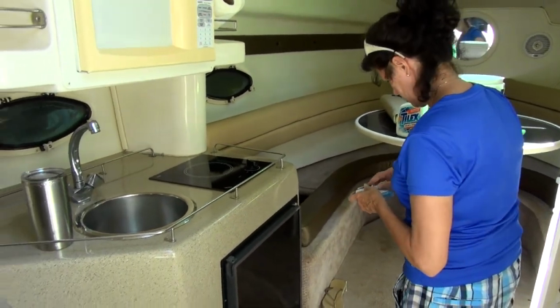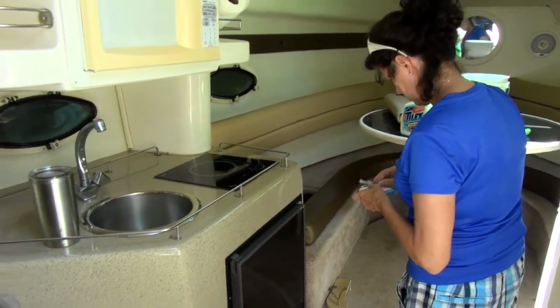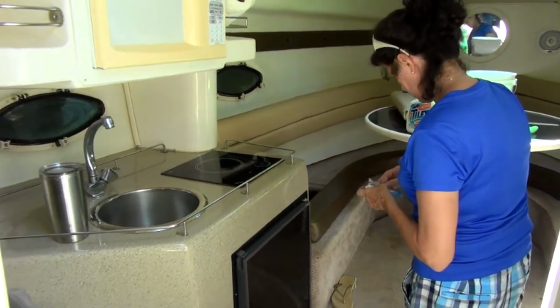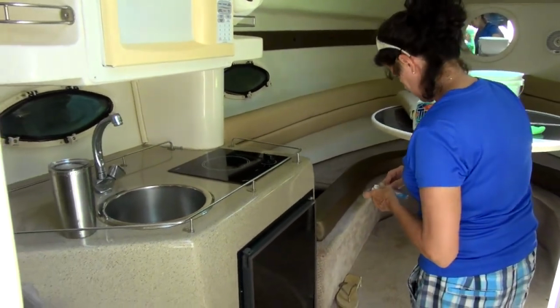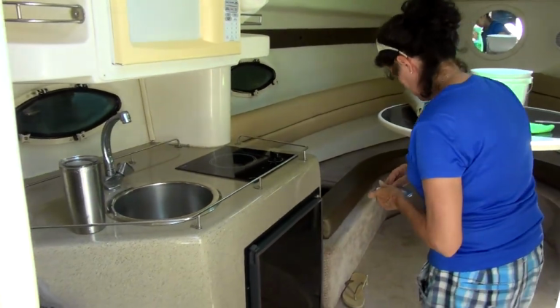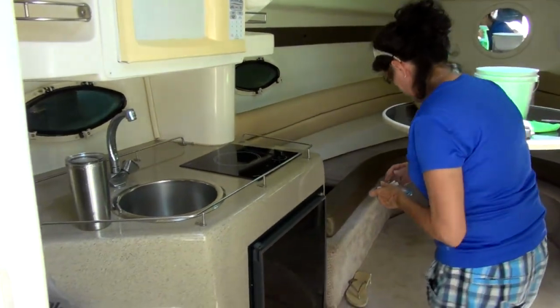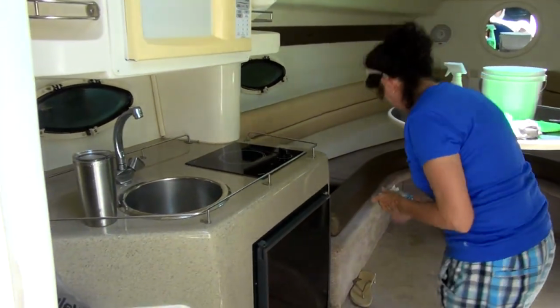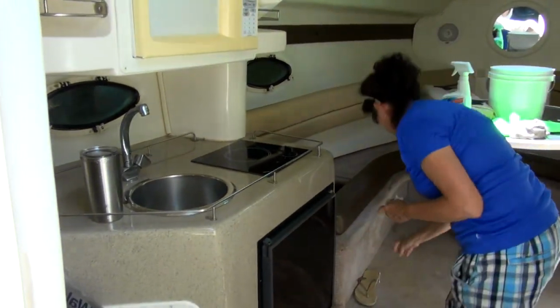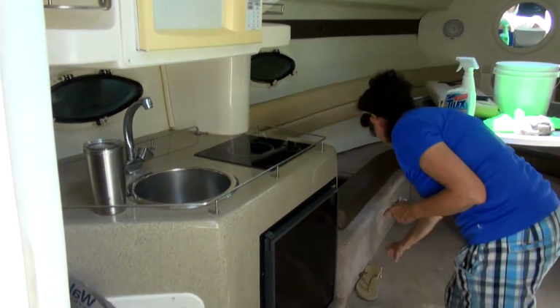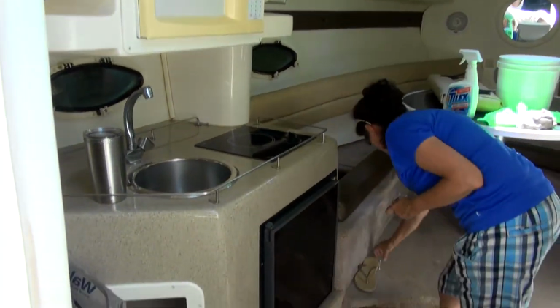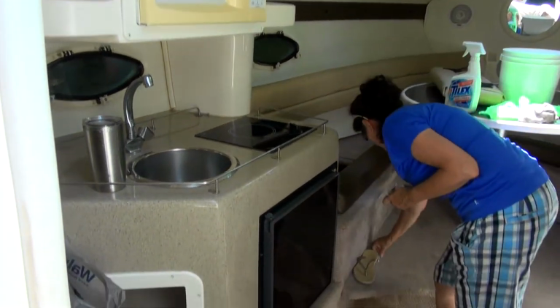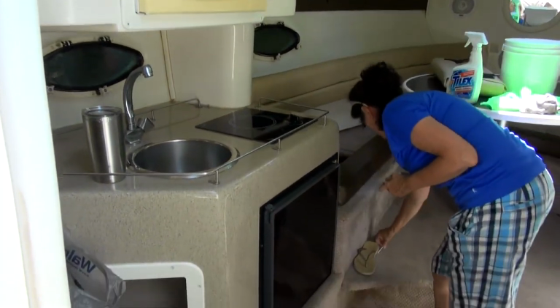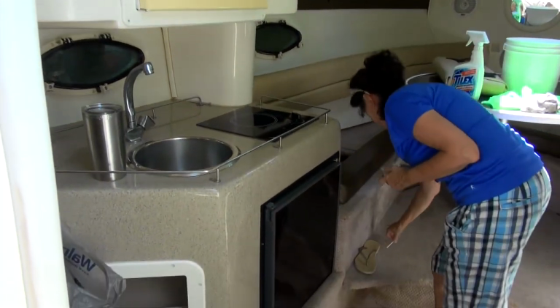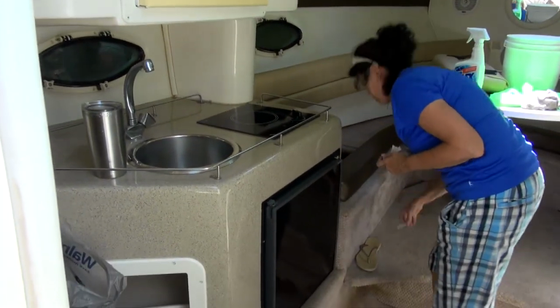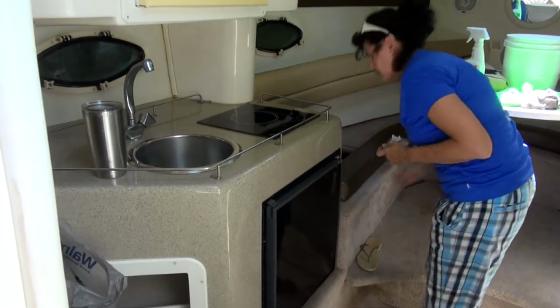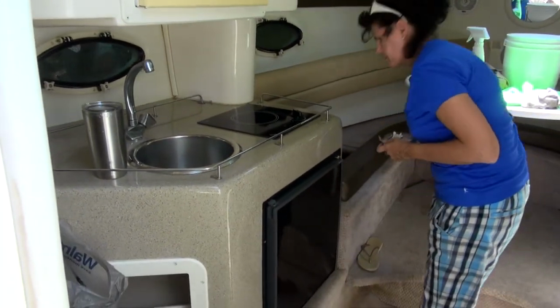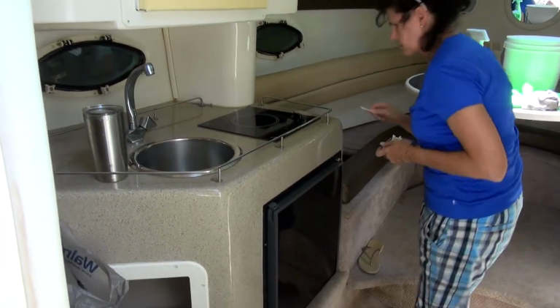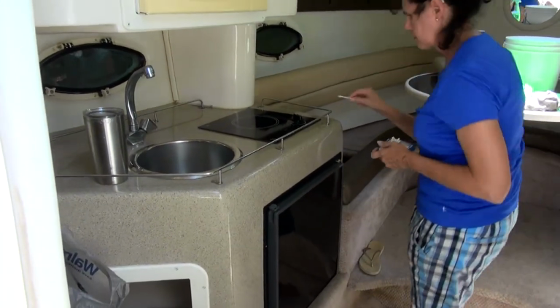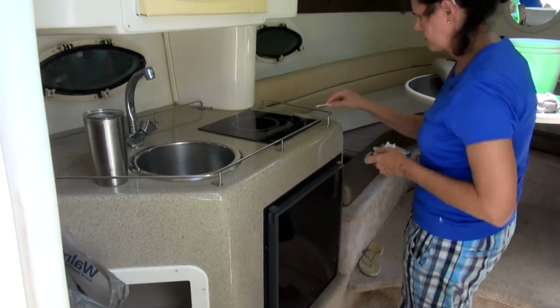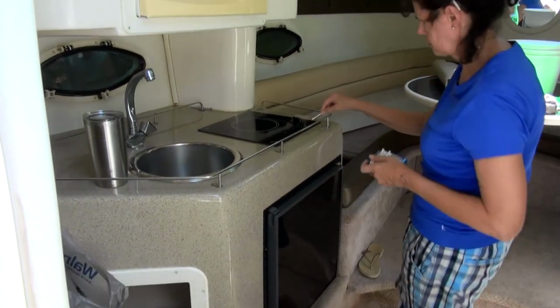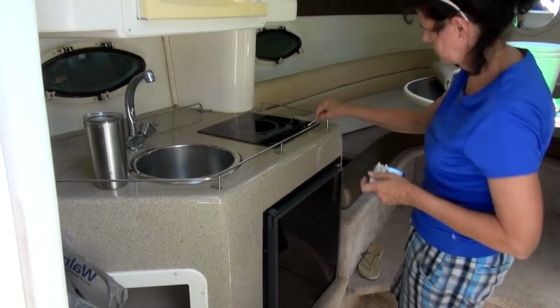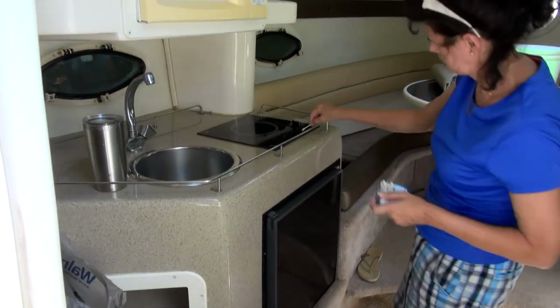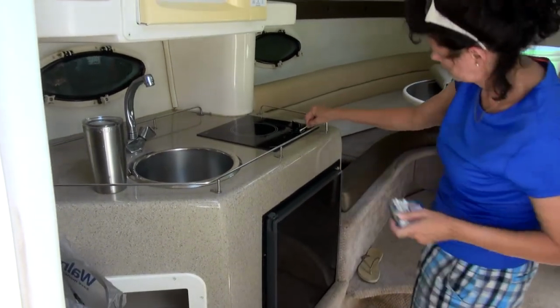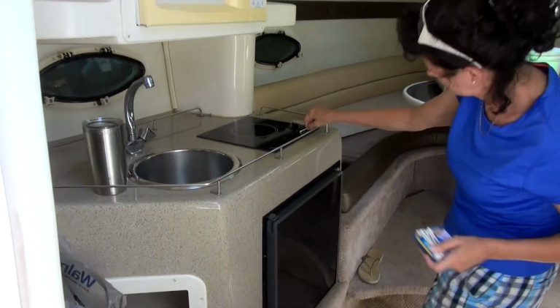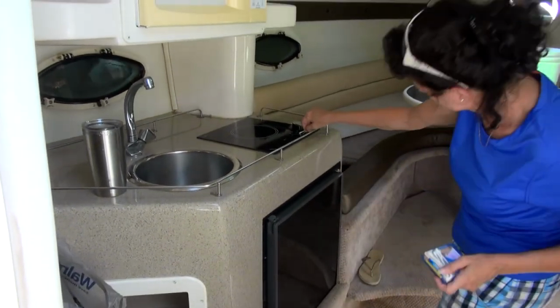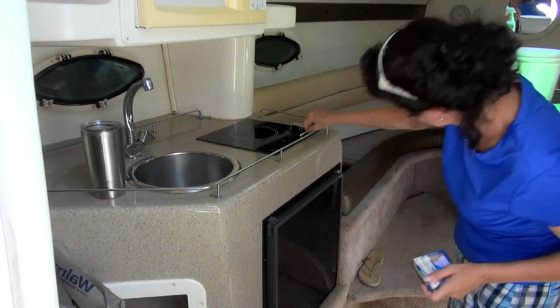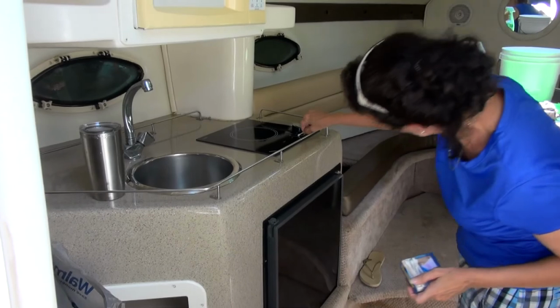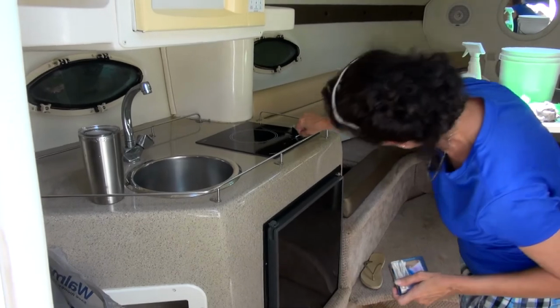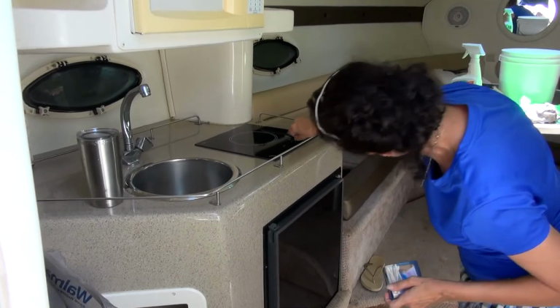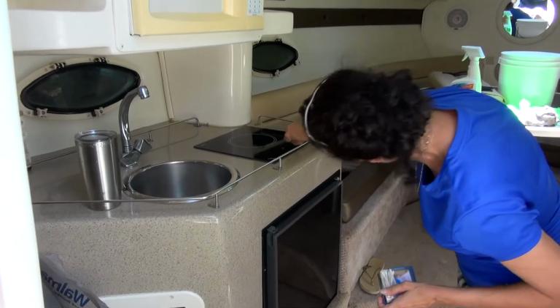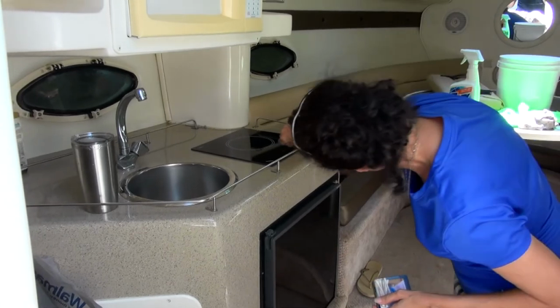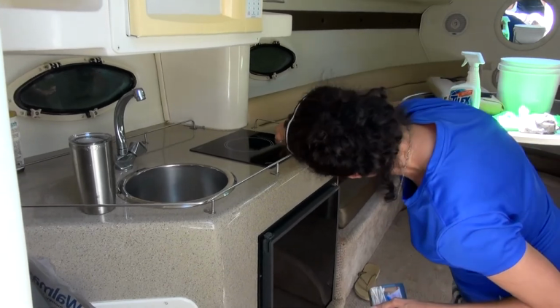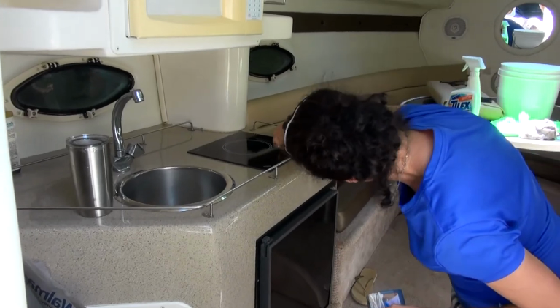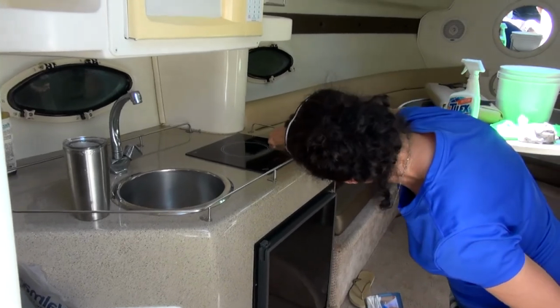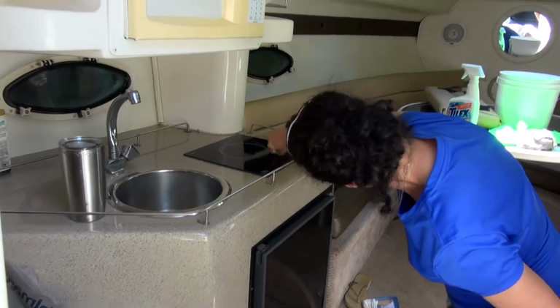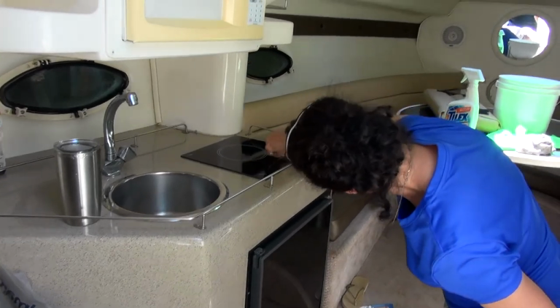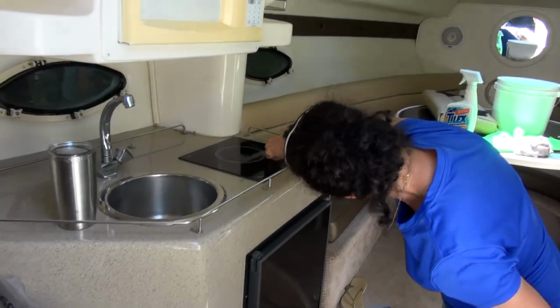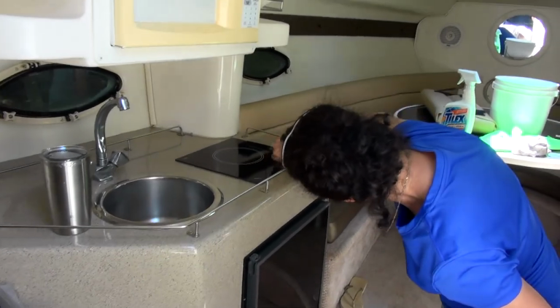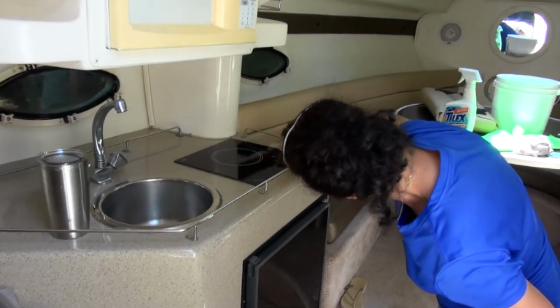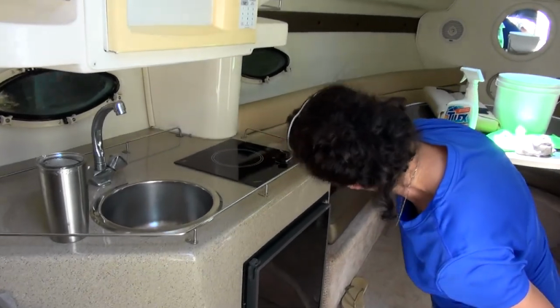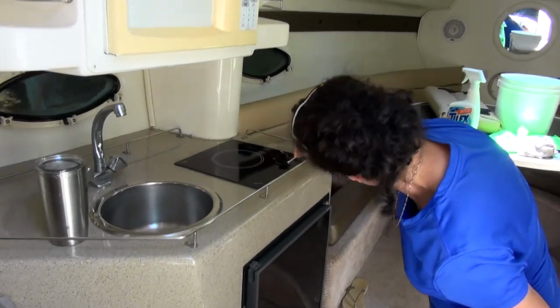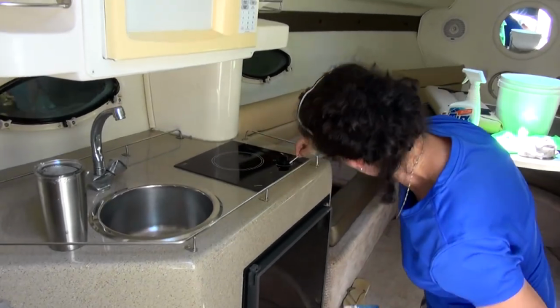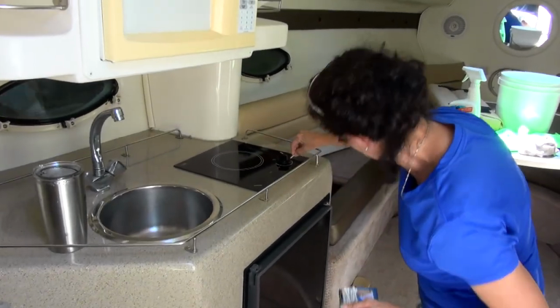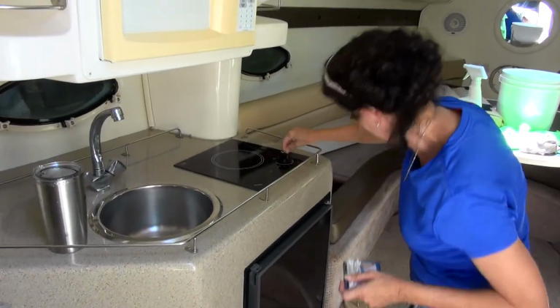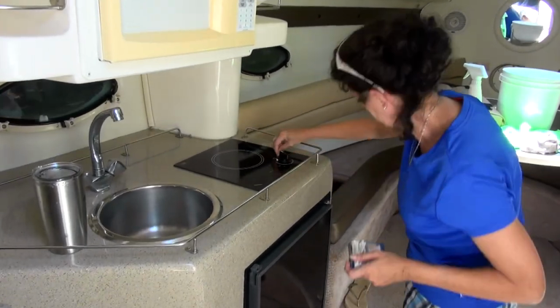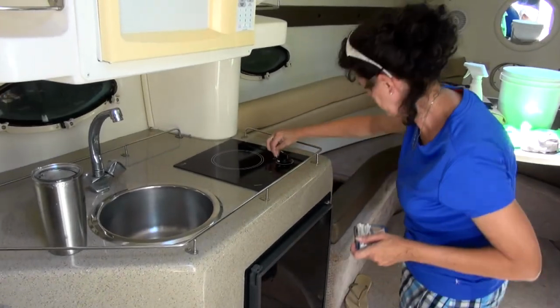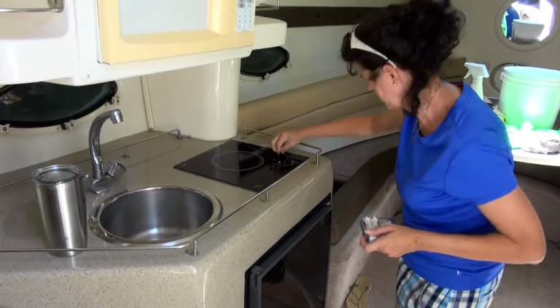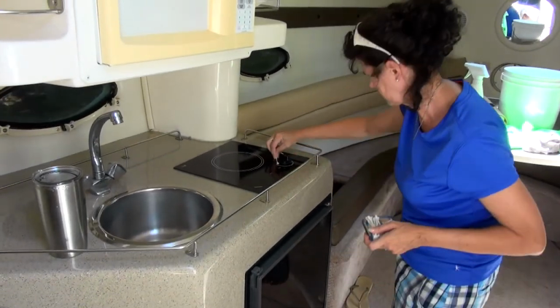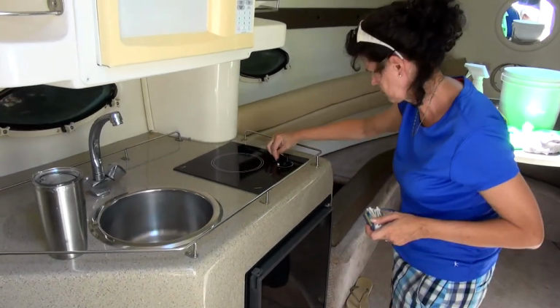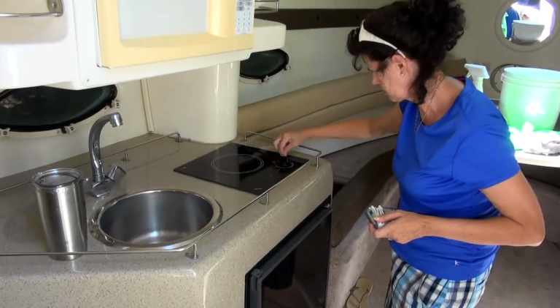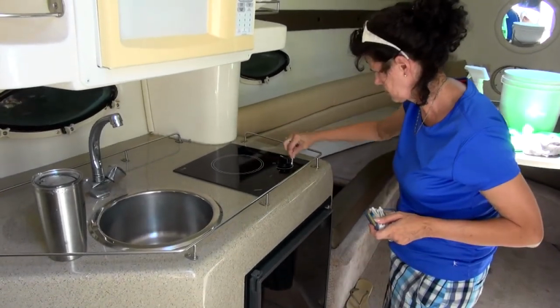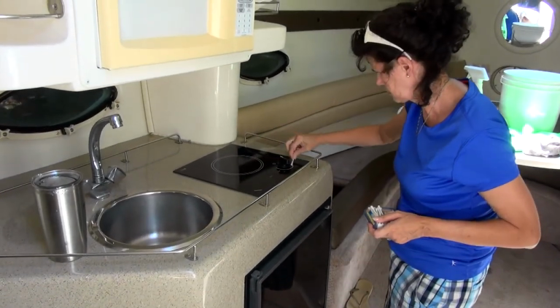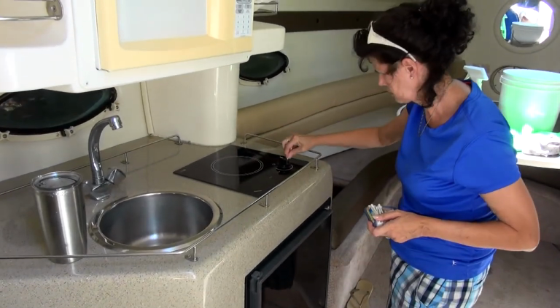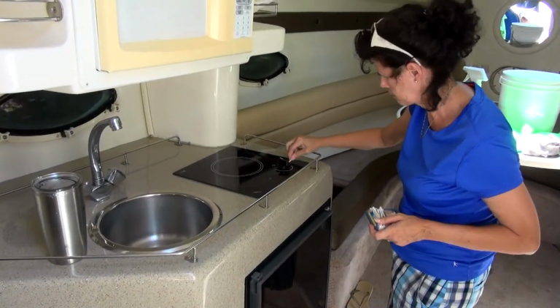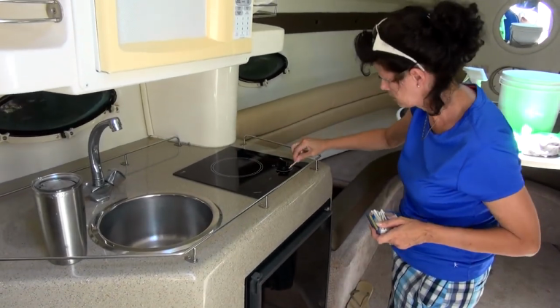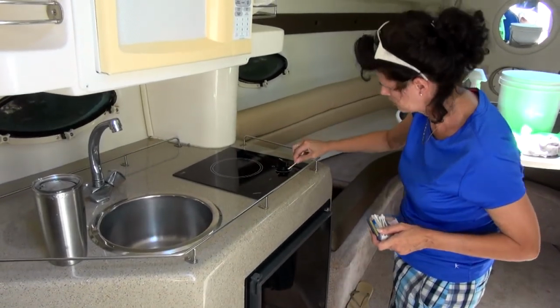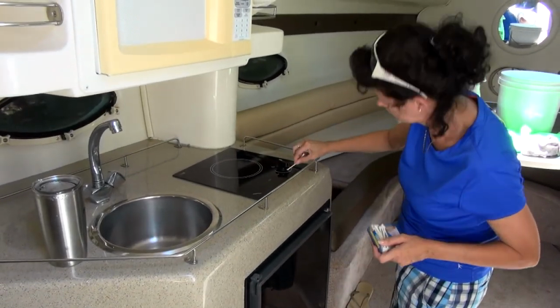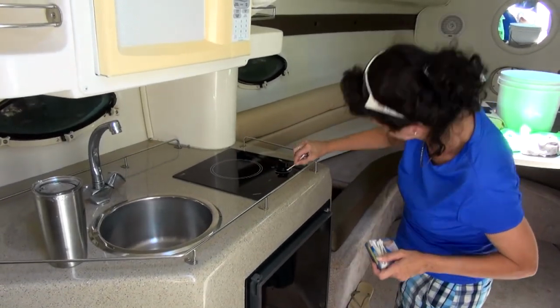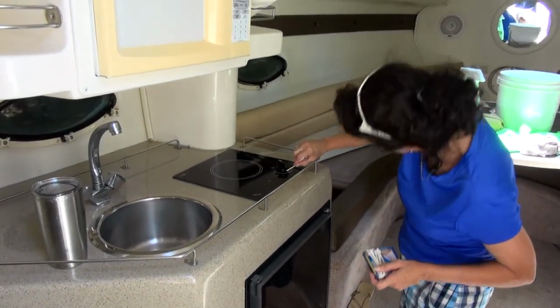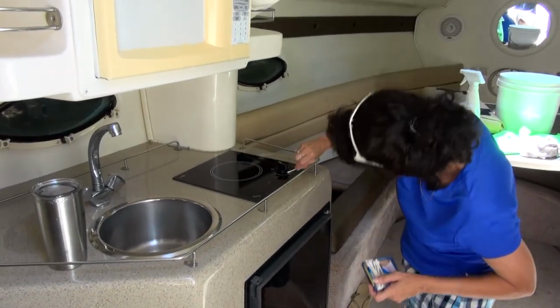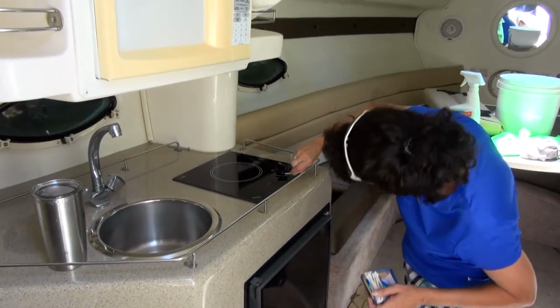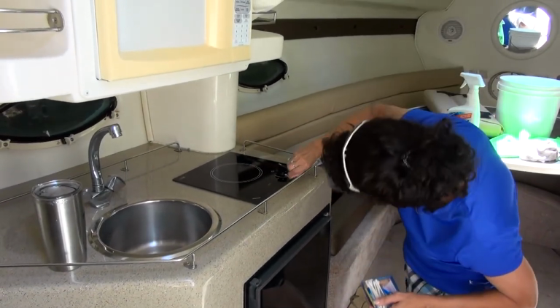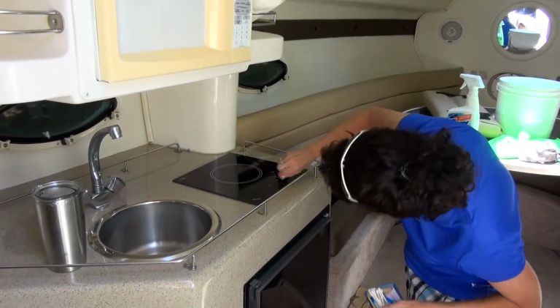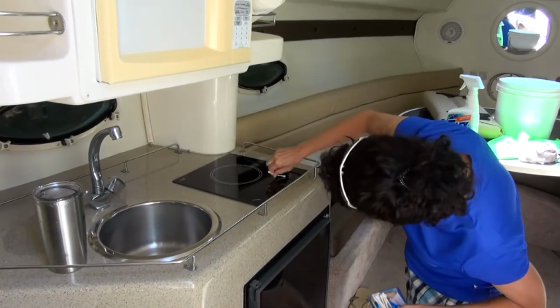My mom even came aboard to lend a hand. She's a bit of a neat freak, so I wasn't too surprised when I found her scouring every nook and cranny with Q-tips.